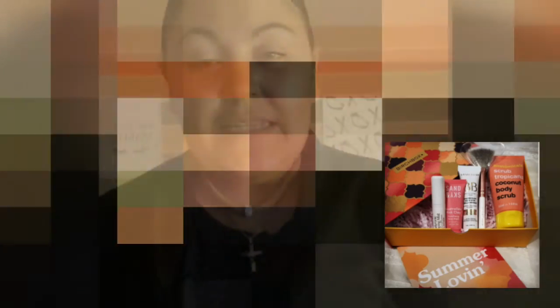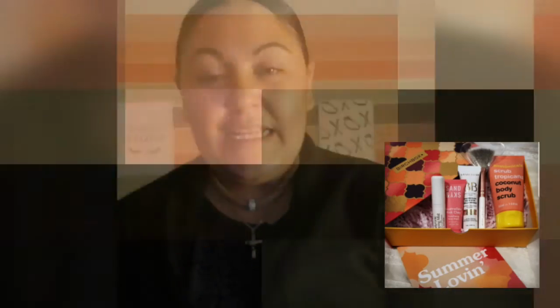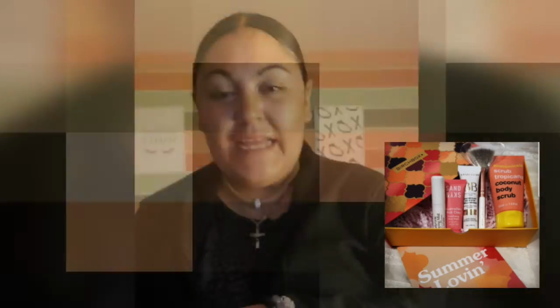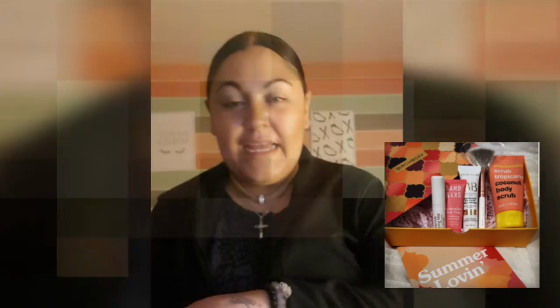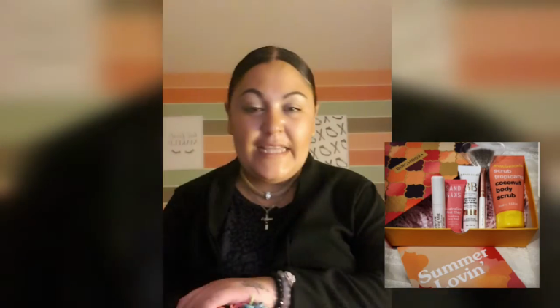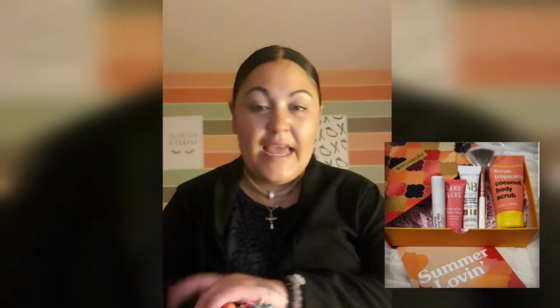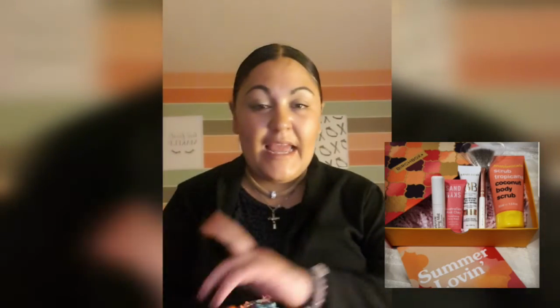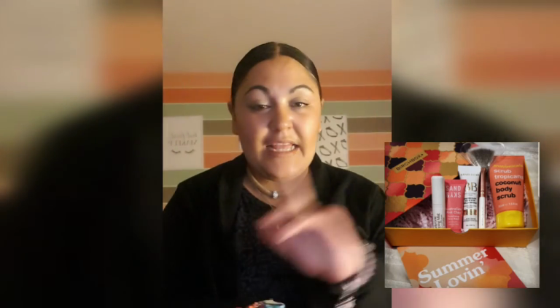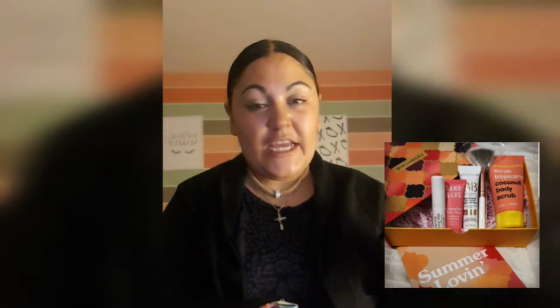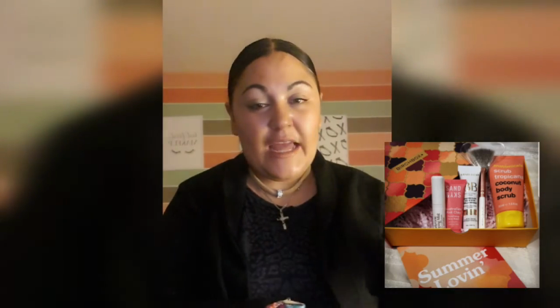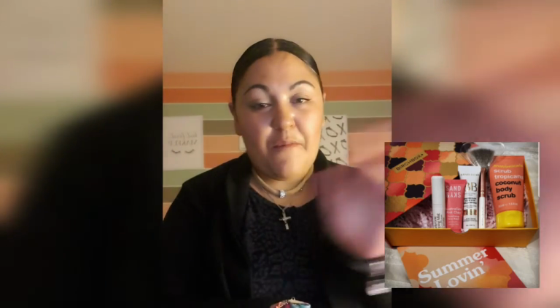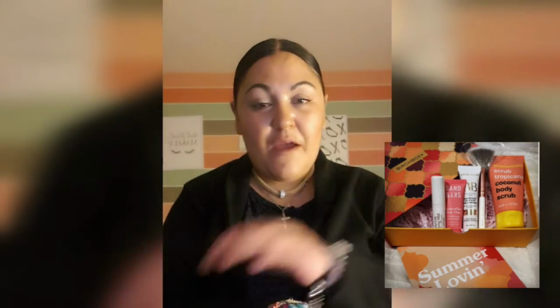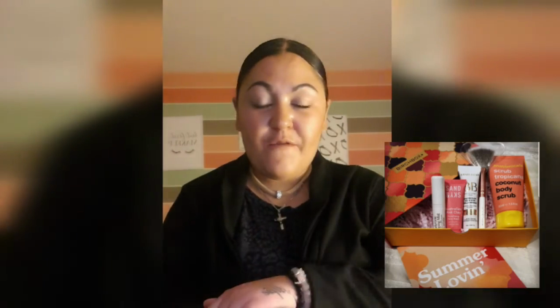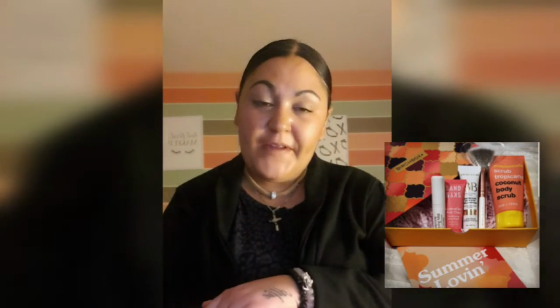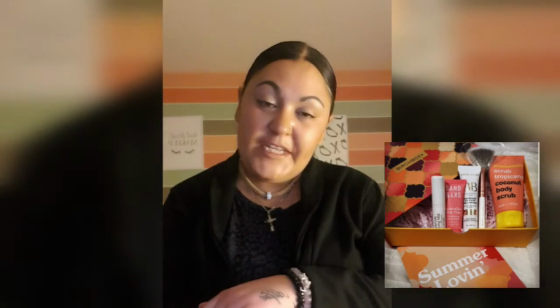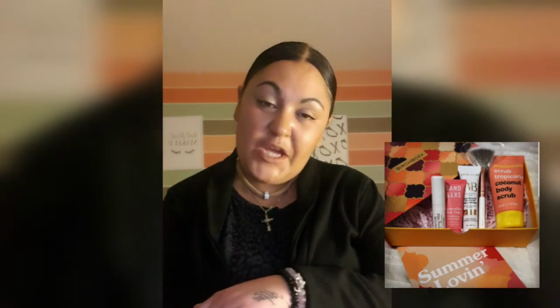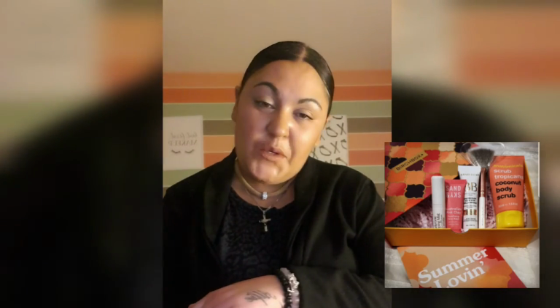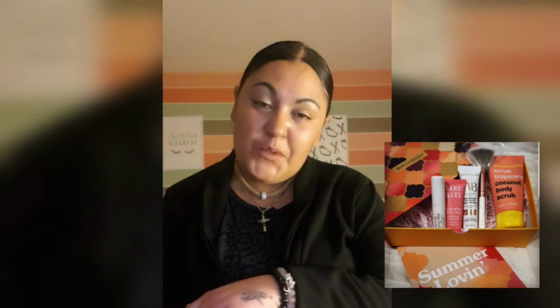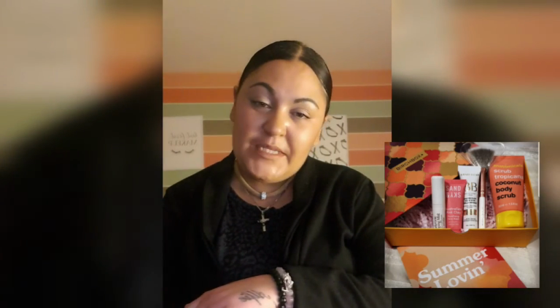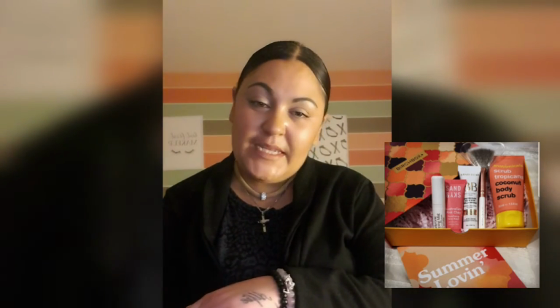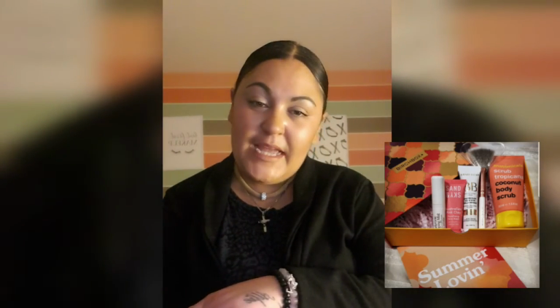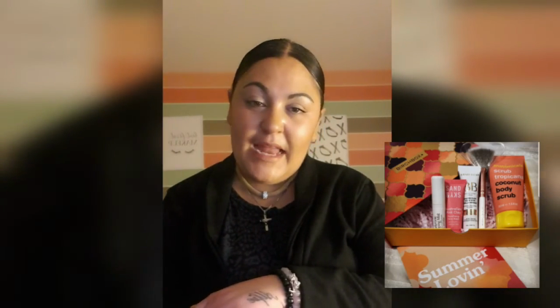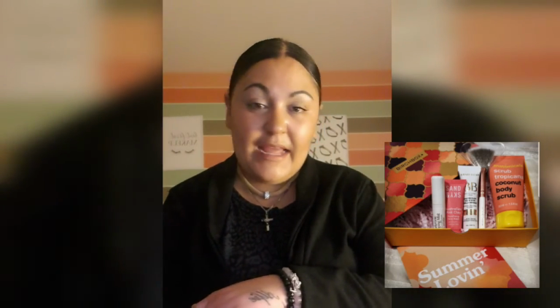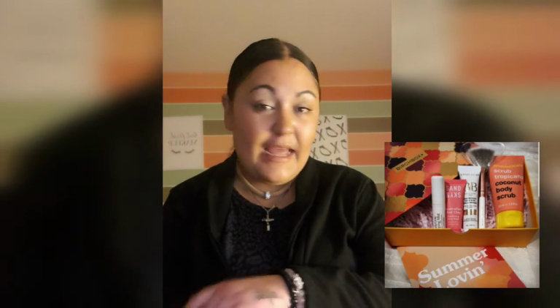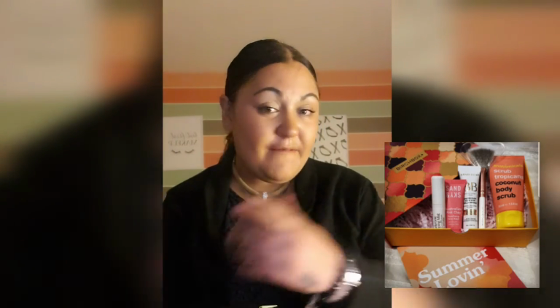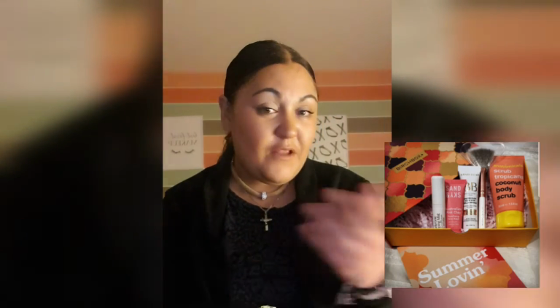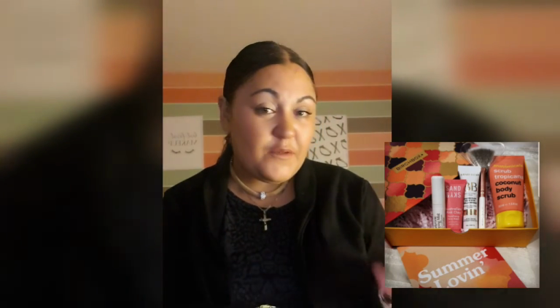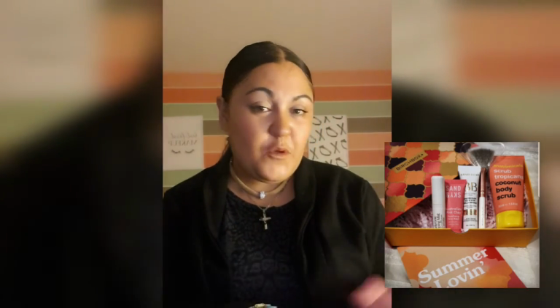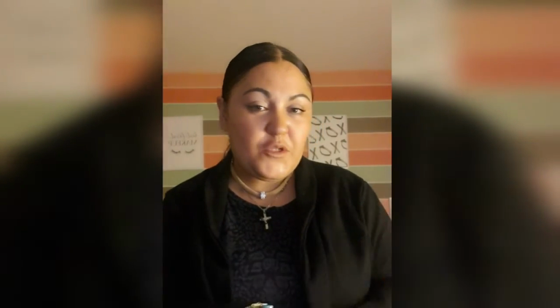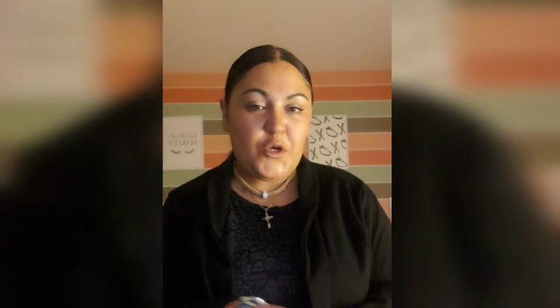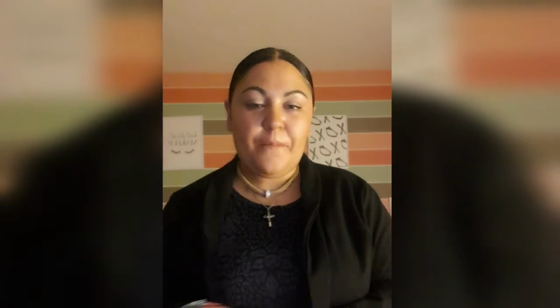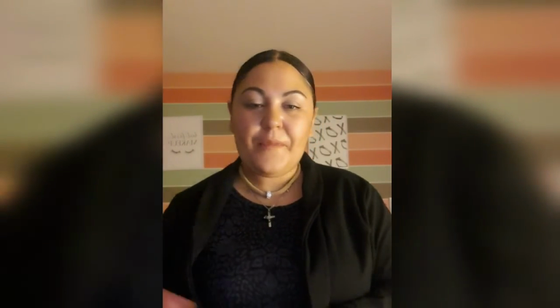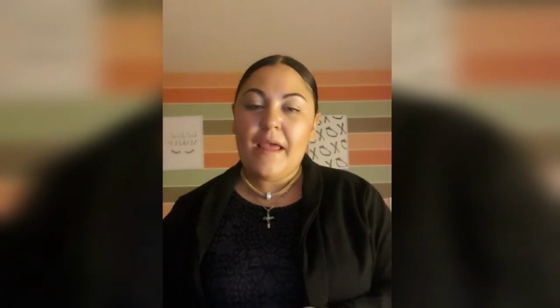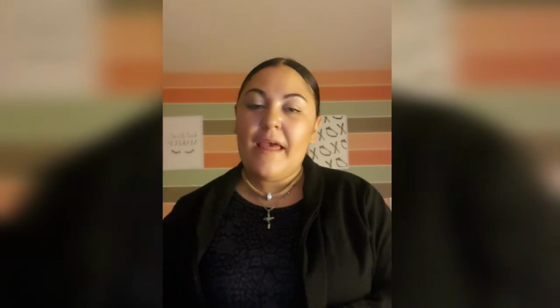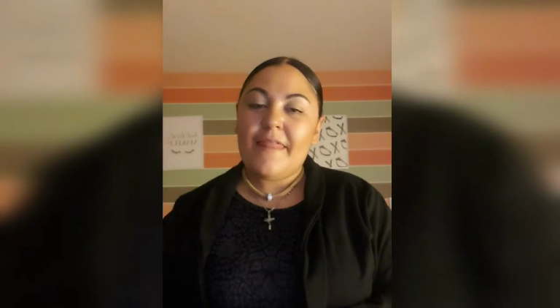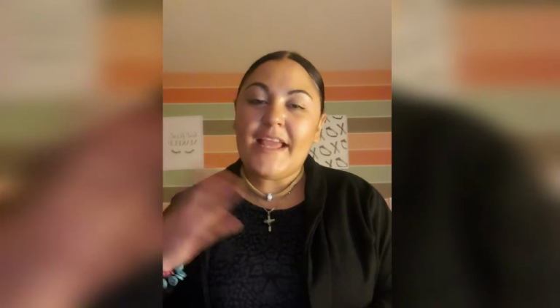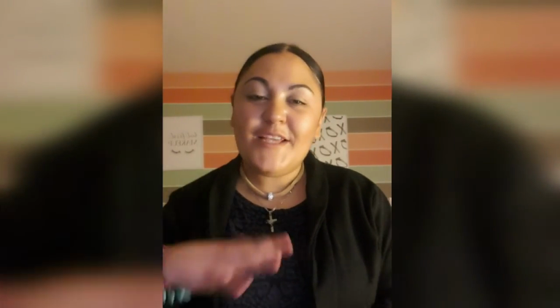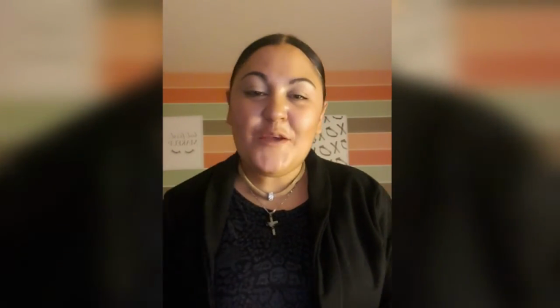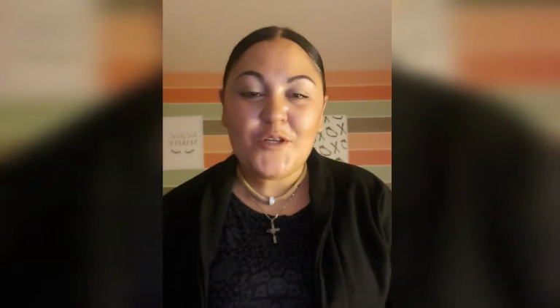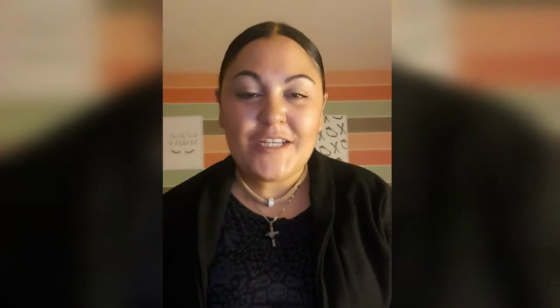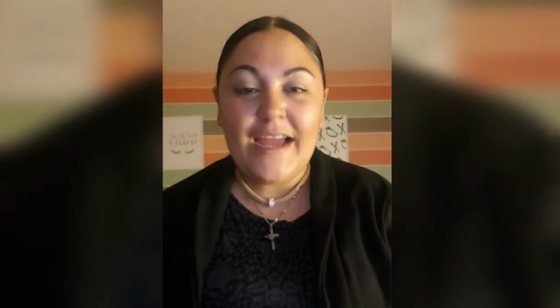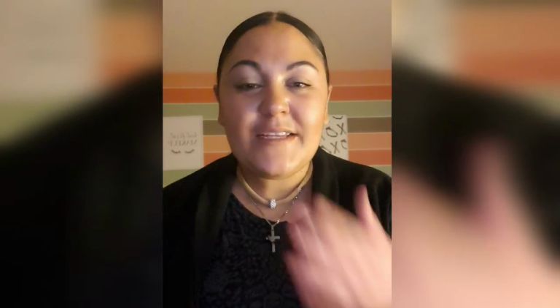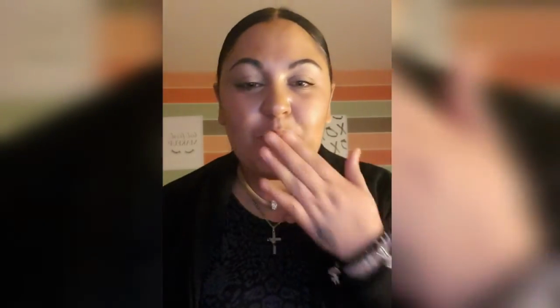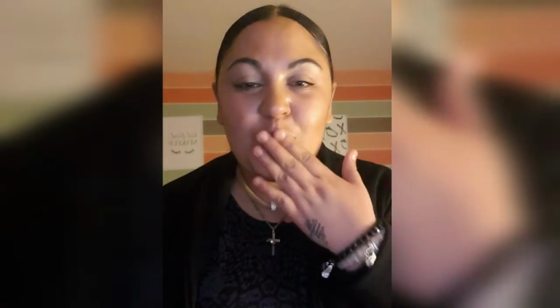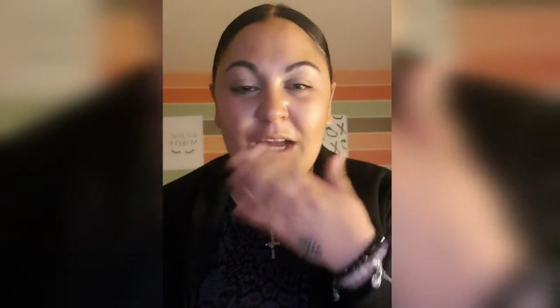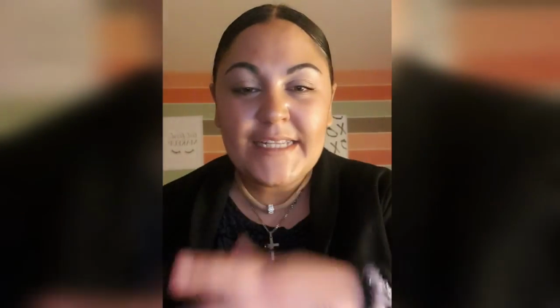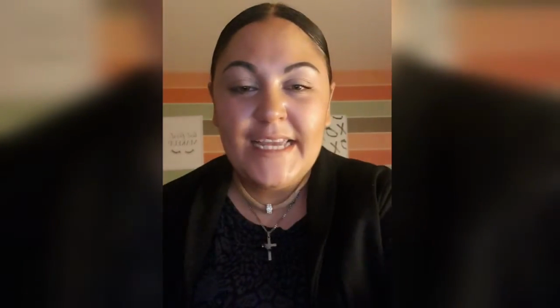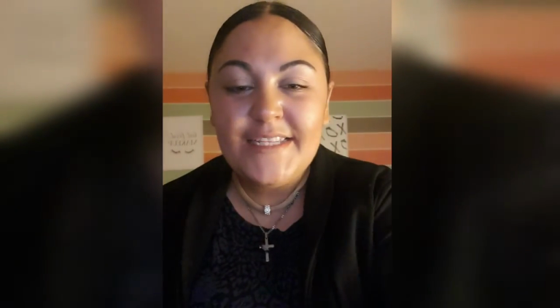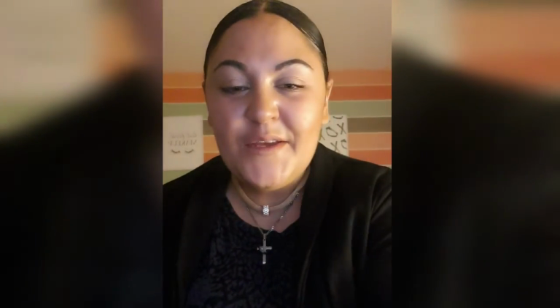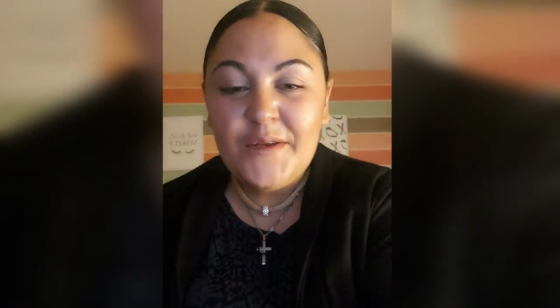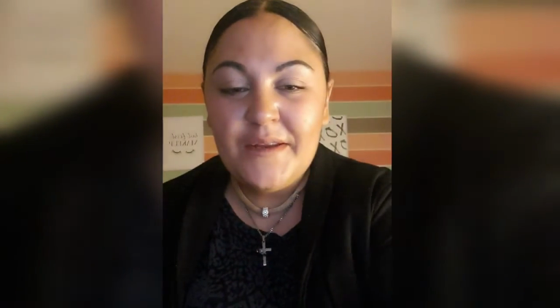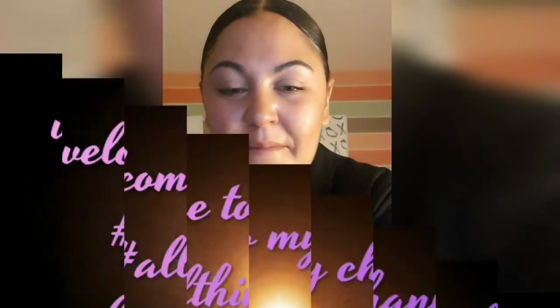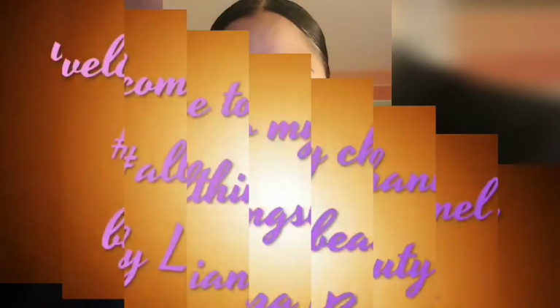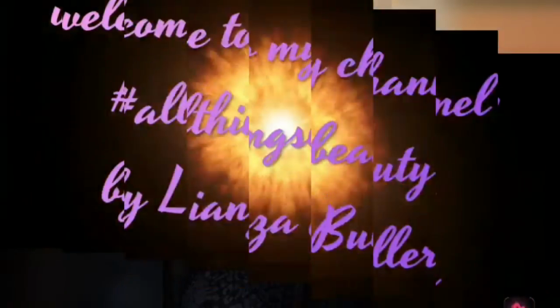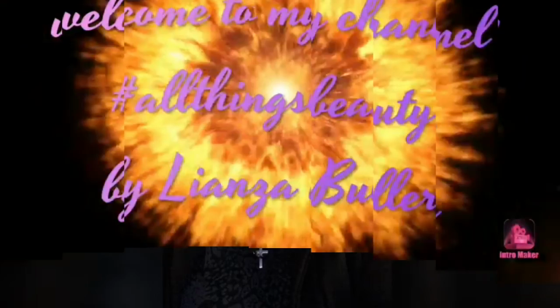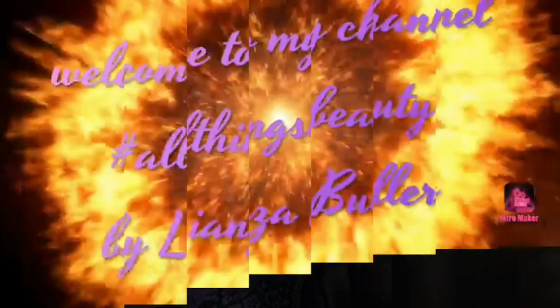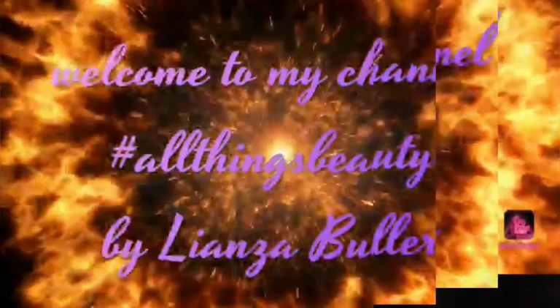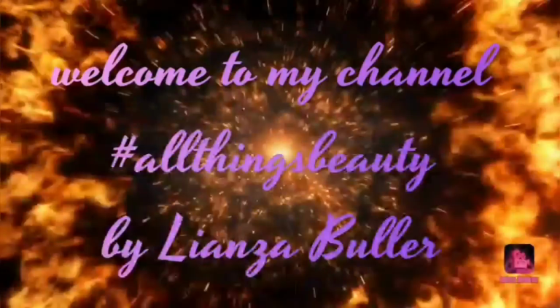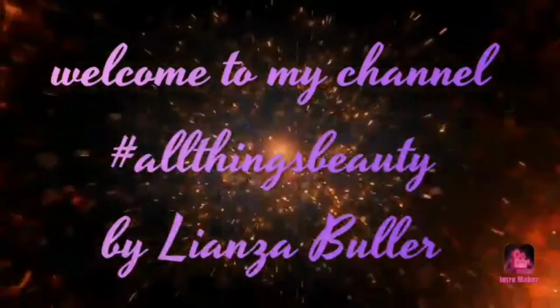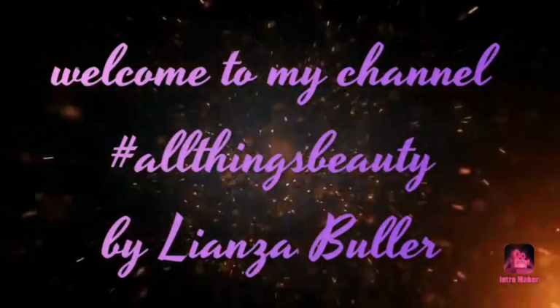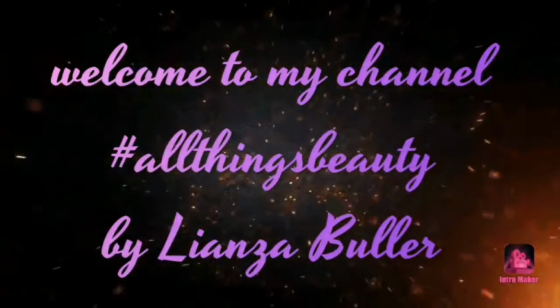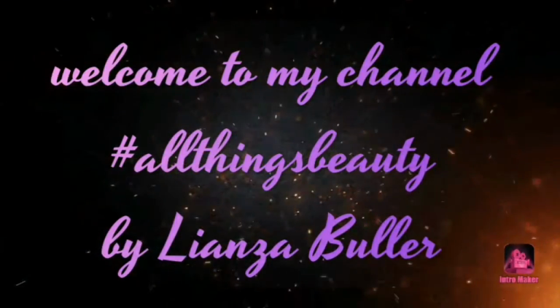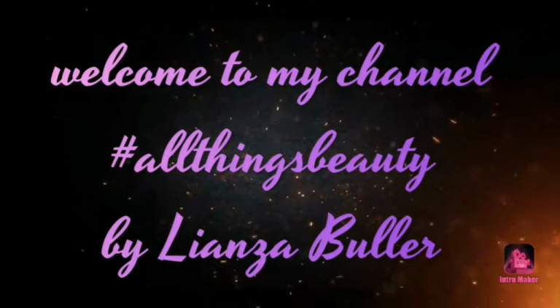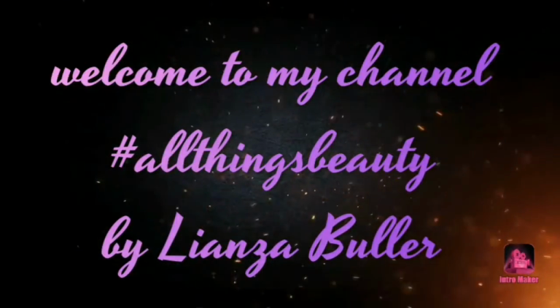Check out my other videos — I have lots more to come. Thank you so much guys, I'll see you soon, bye!